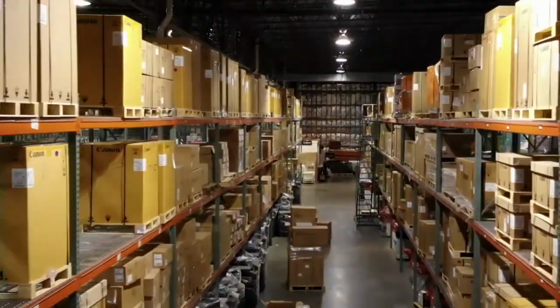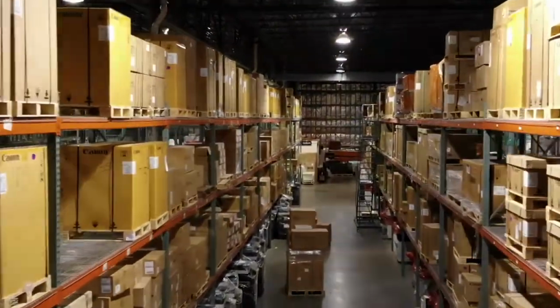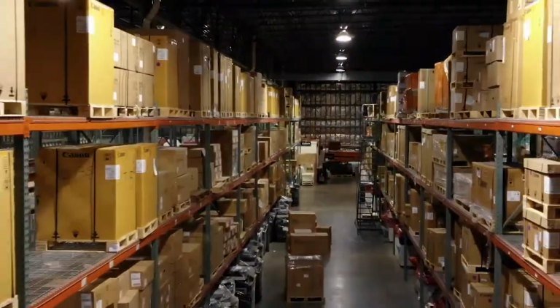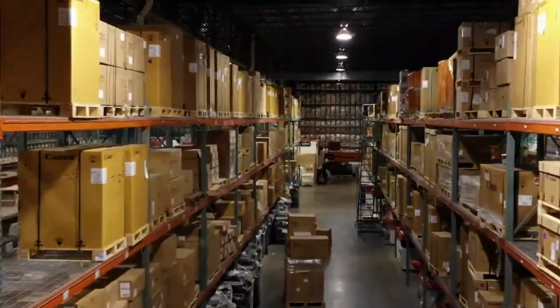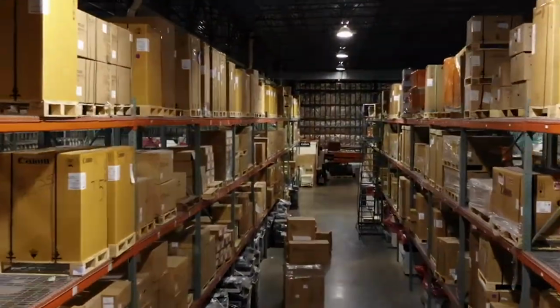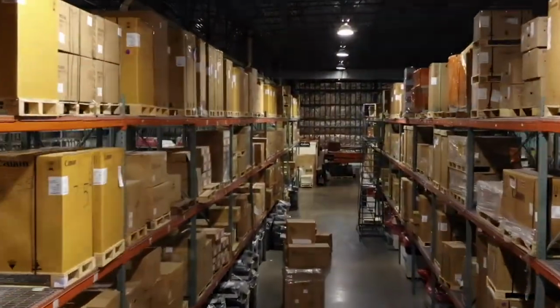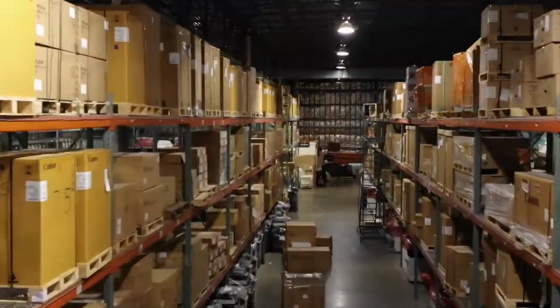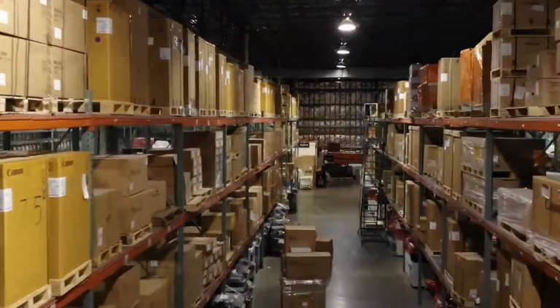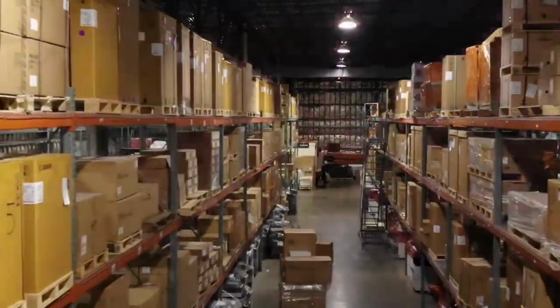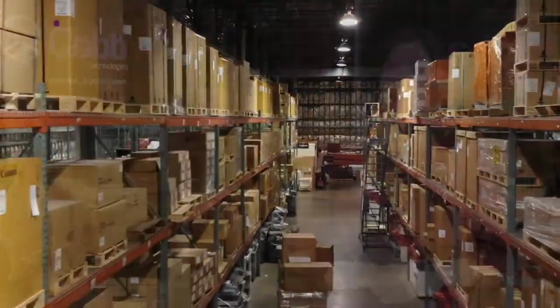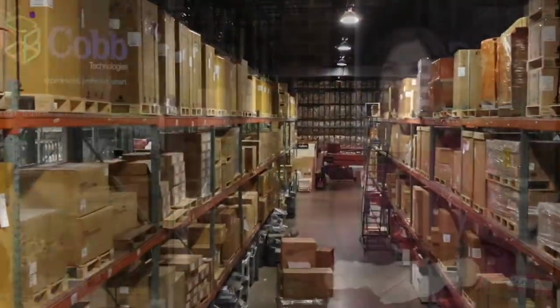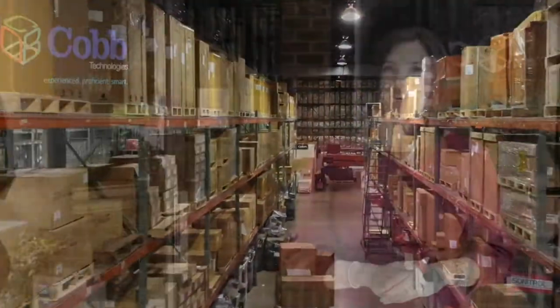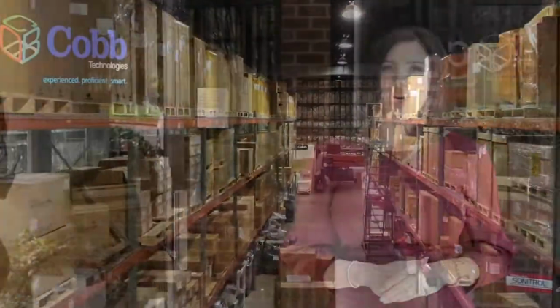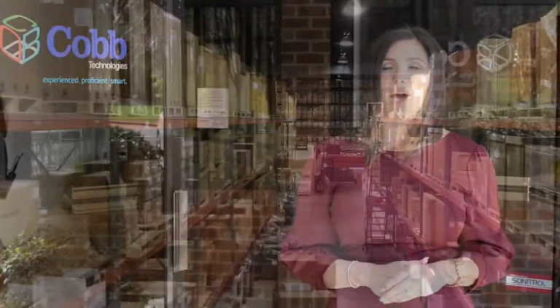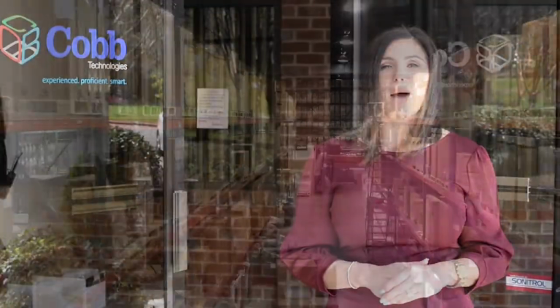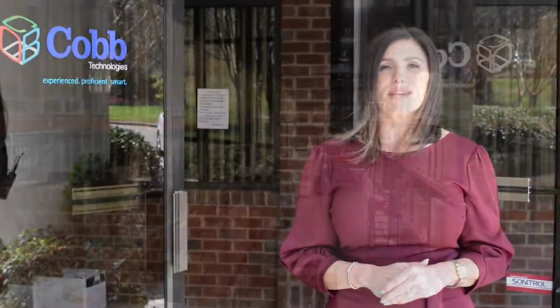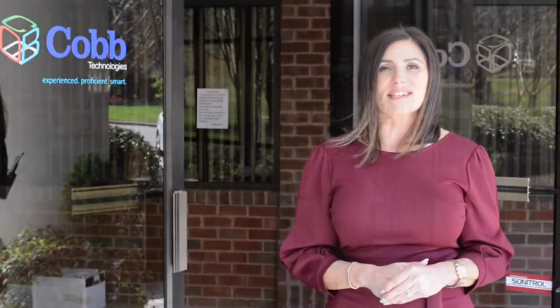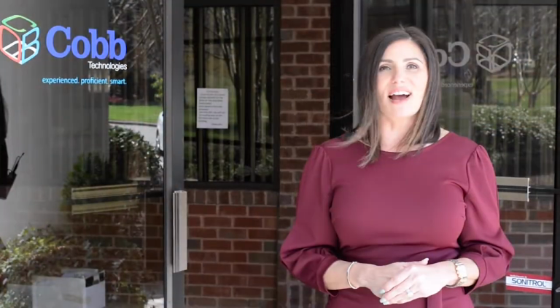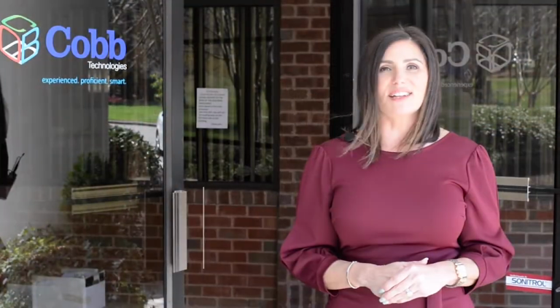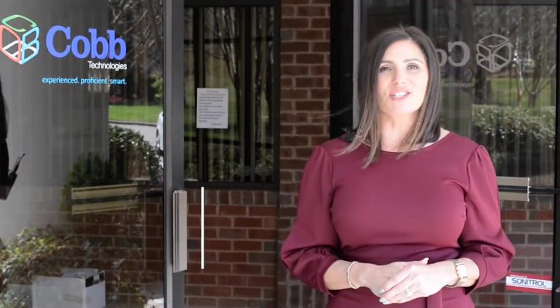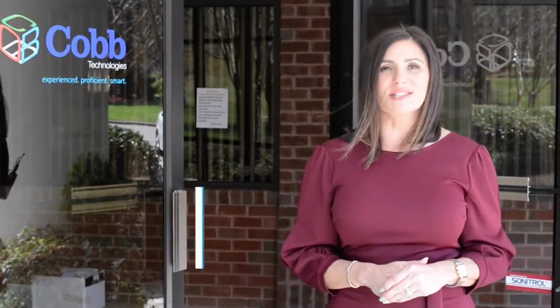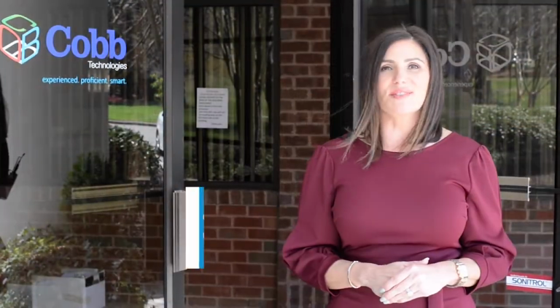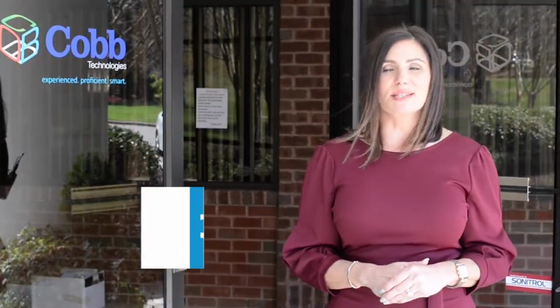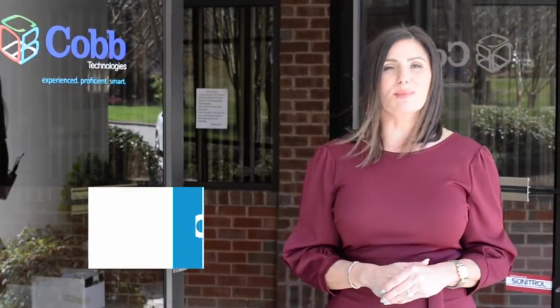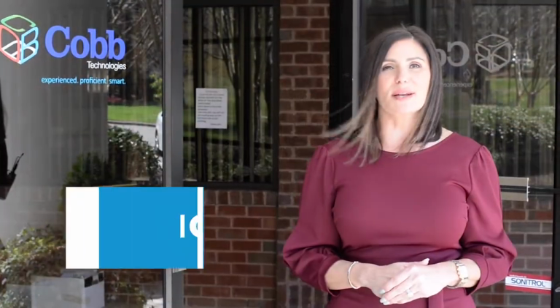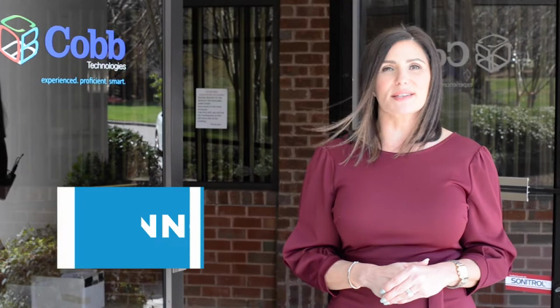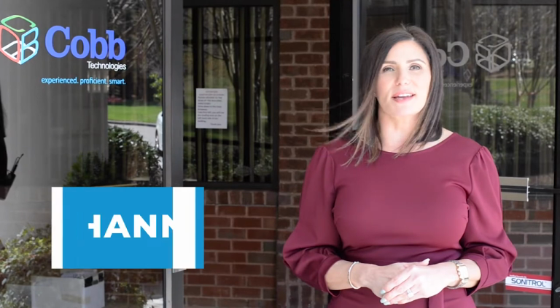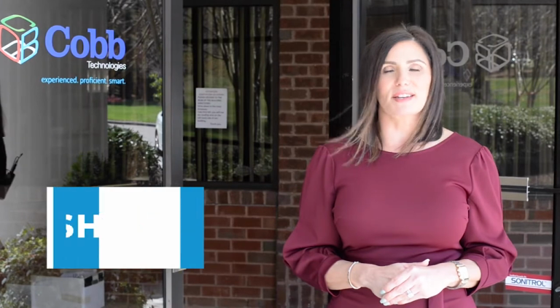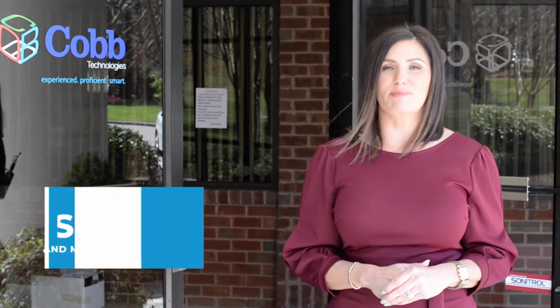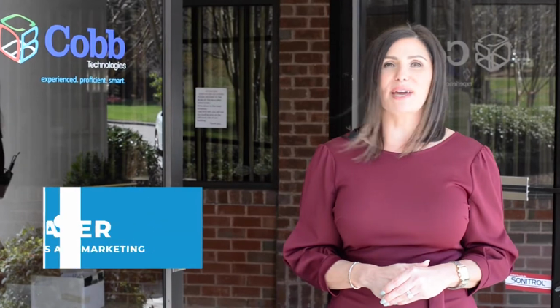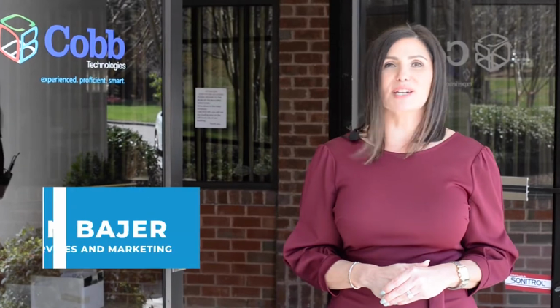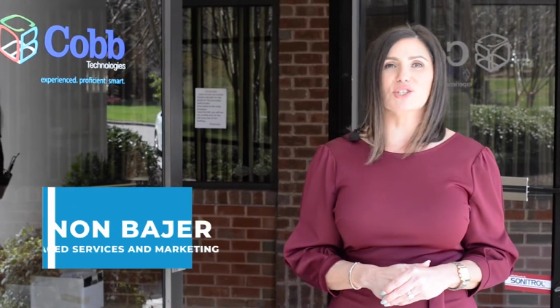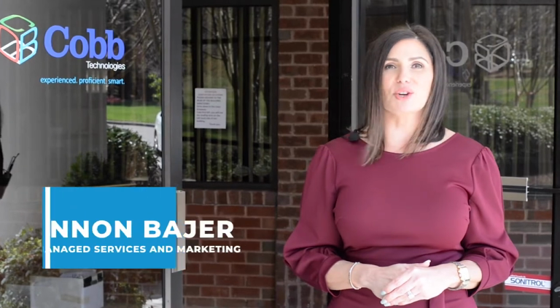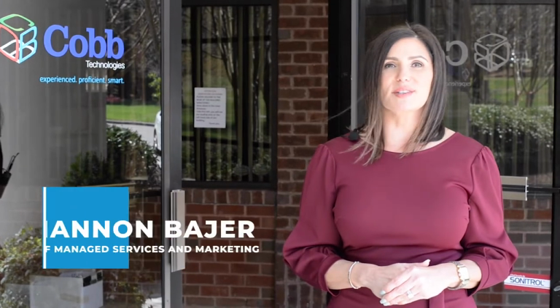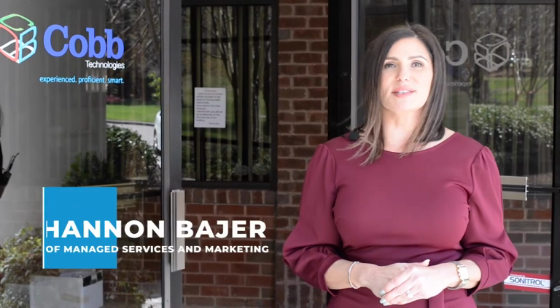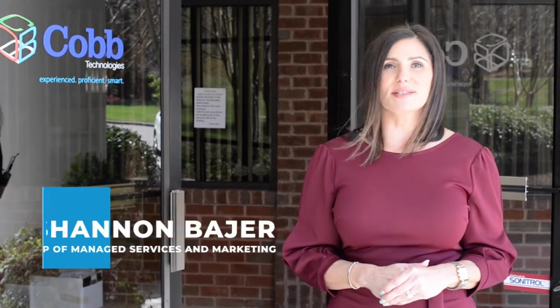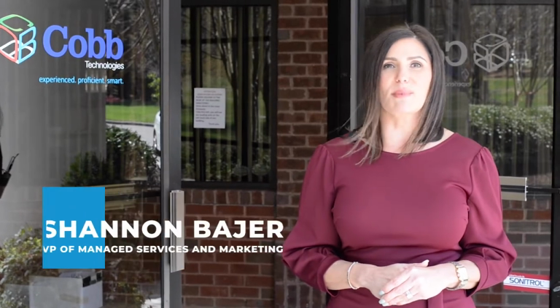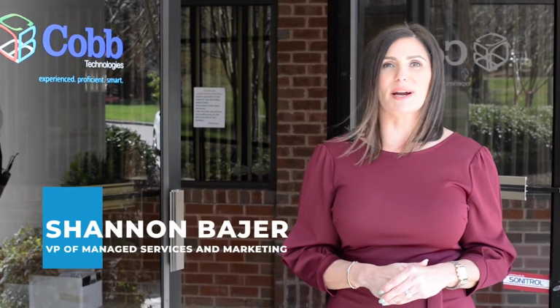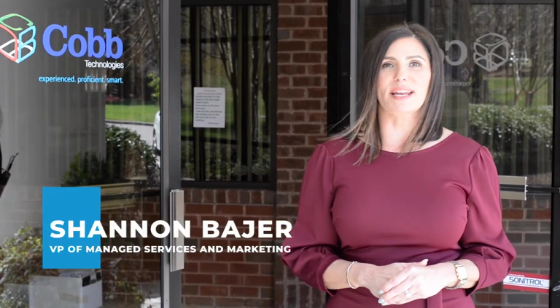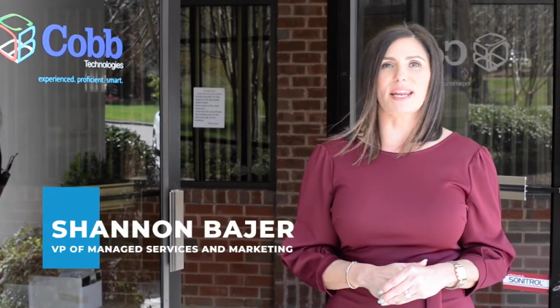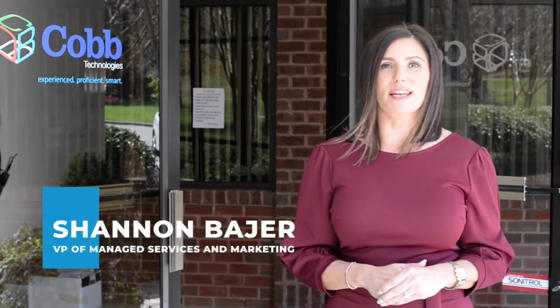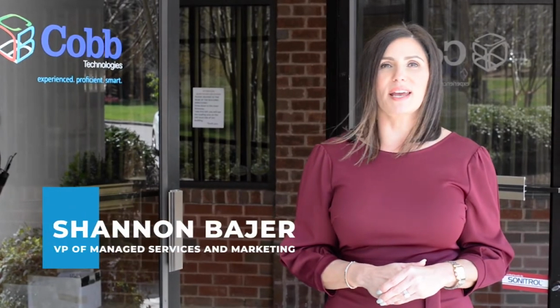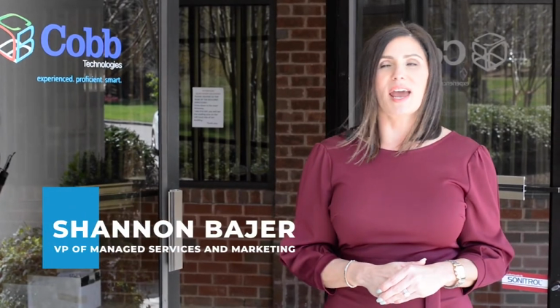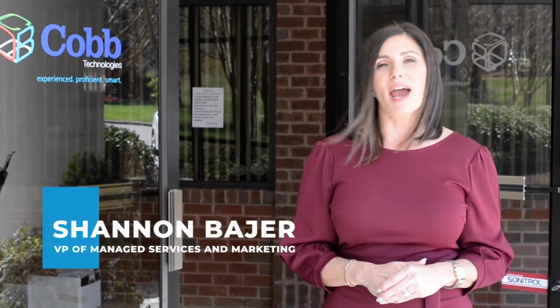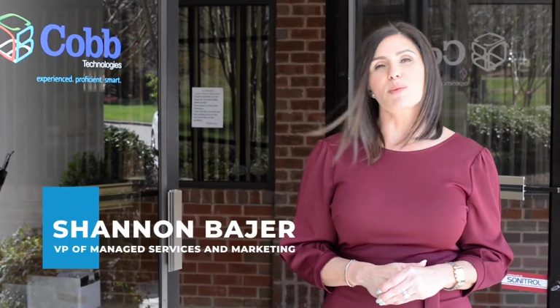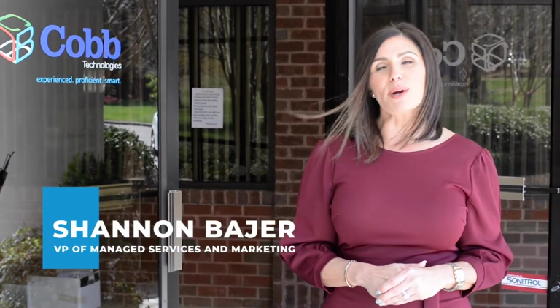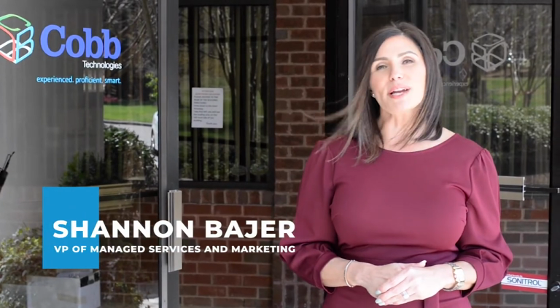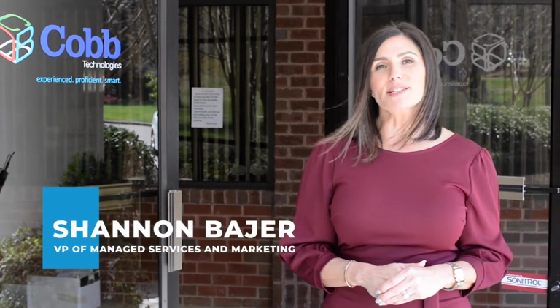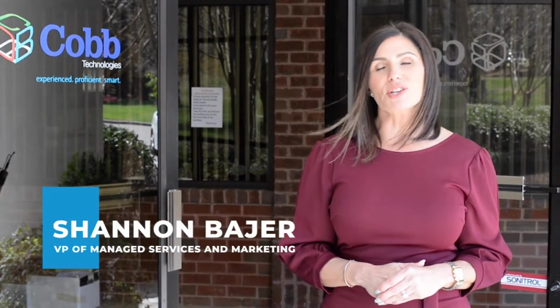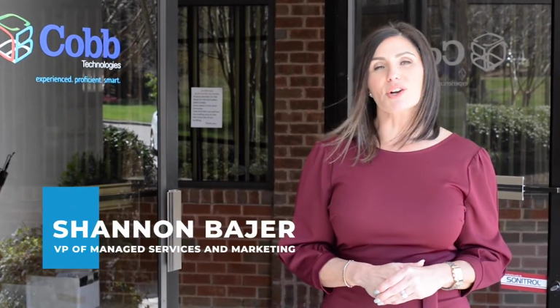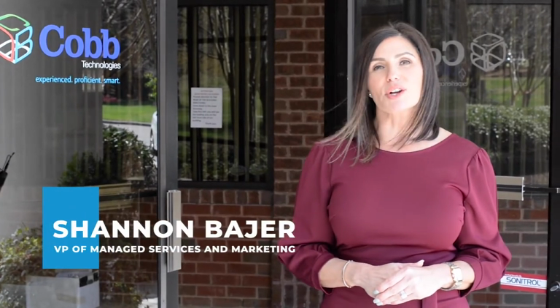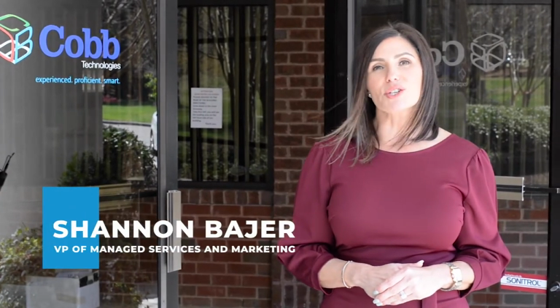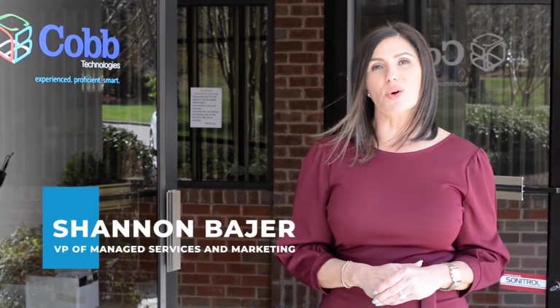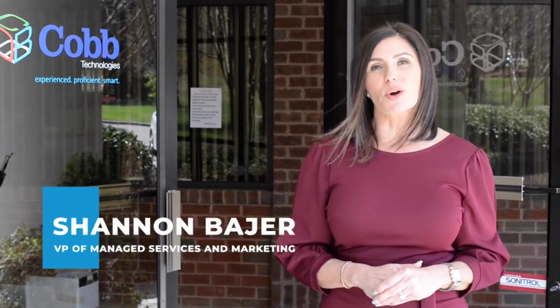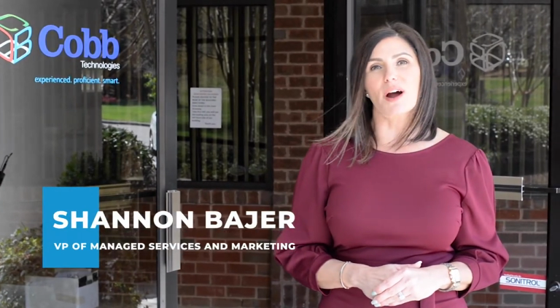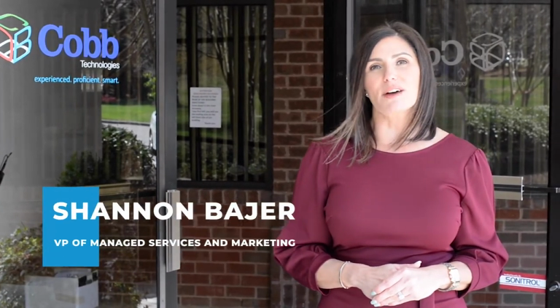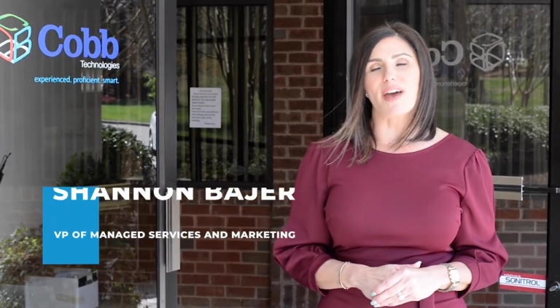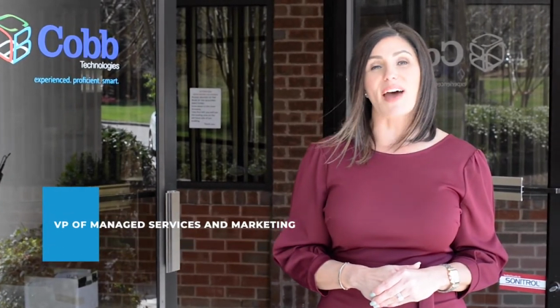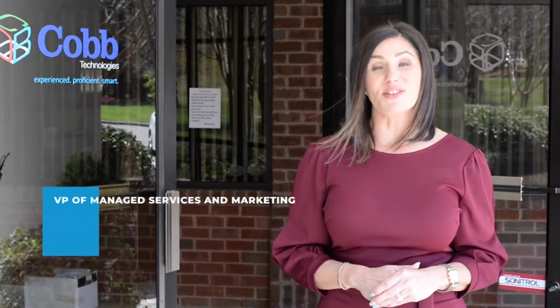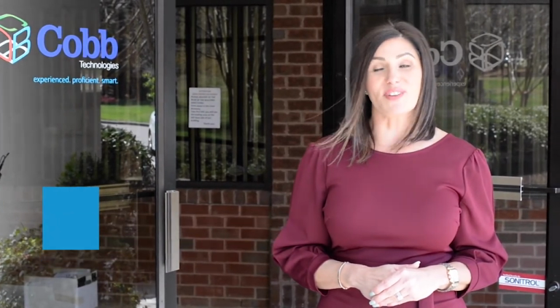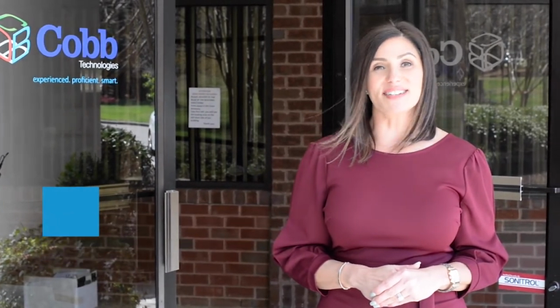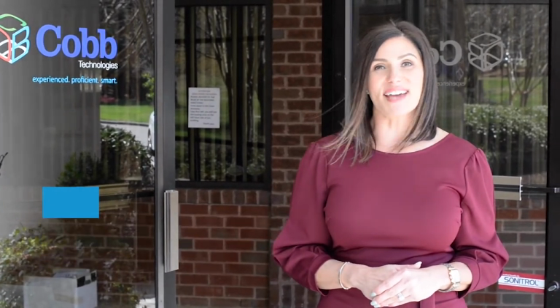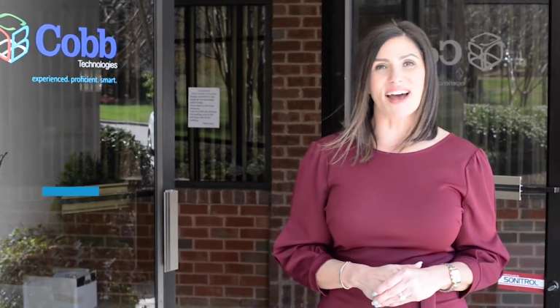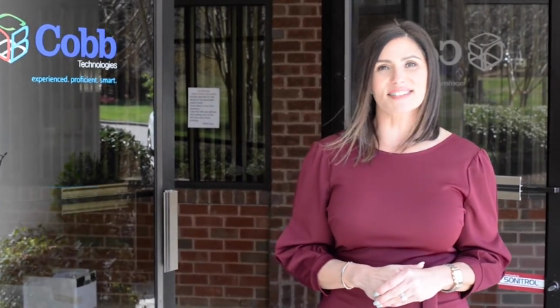I'm Shanna Bajer, Cobb Technologies Vice President of Managed Services and Marketing, and we're going to start our tour off at the front desk.